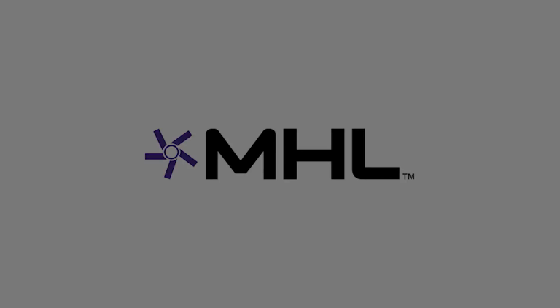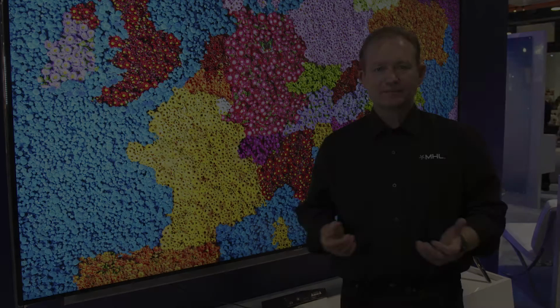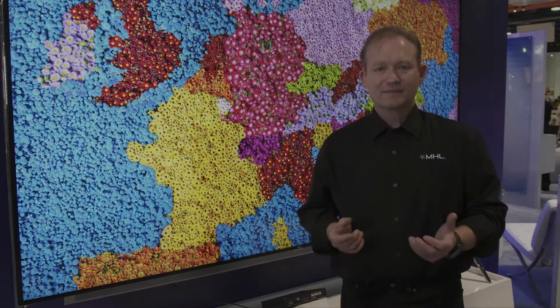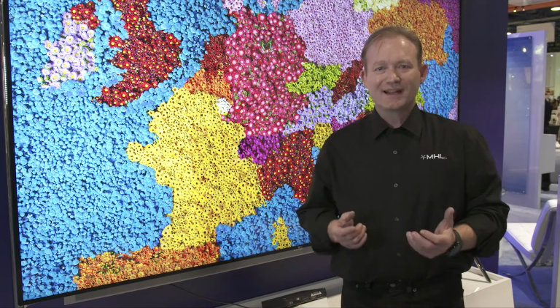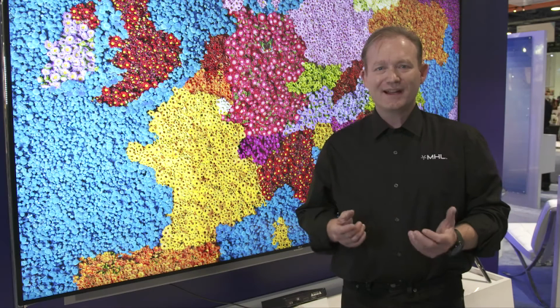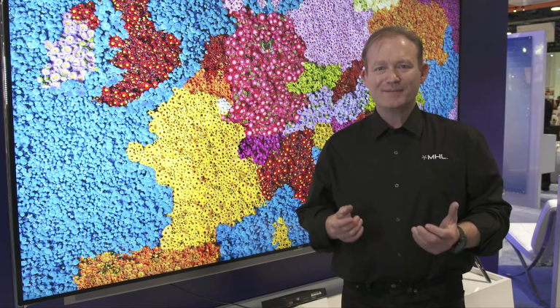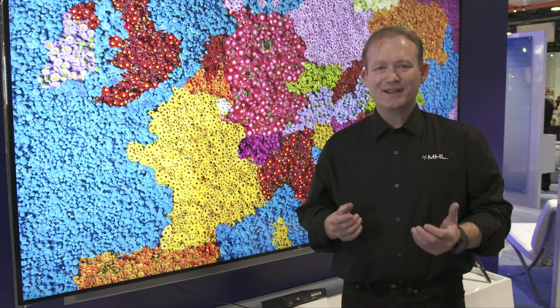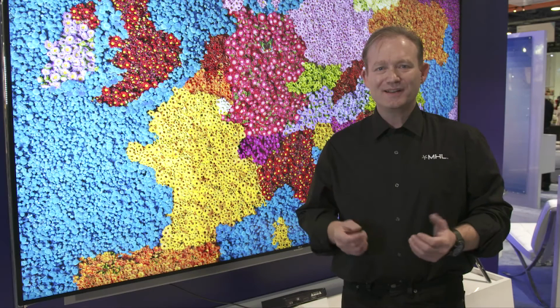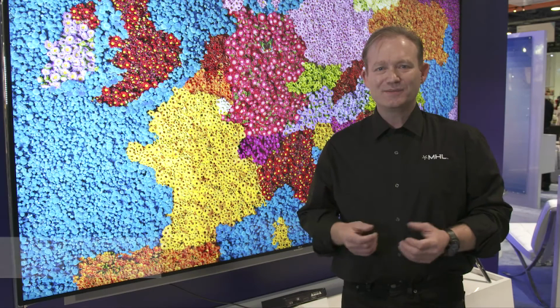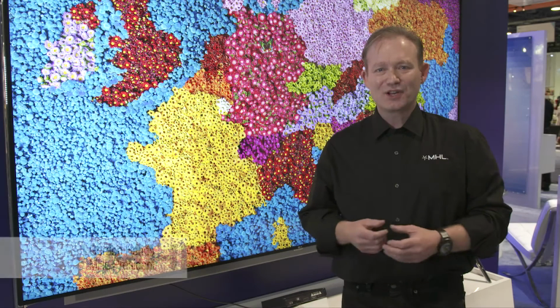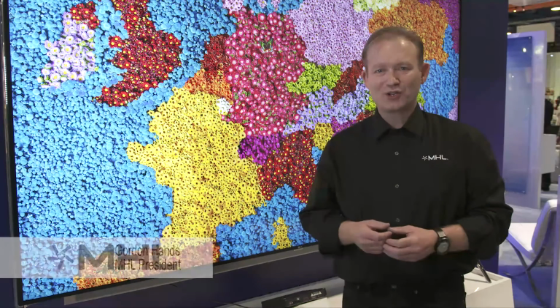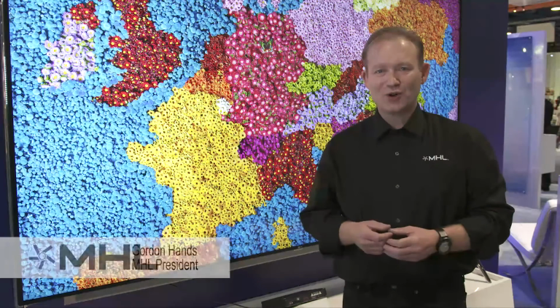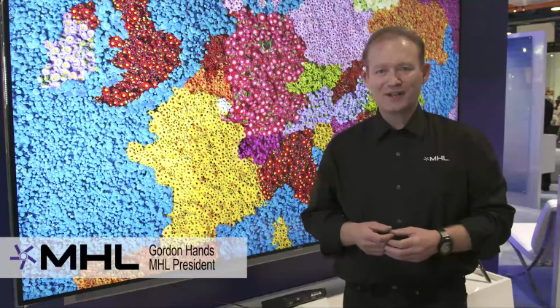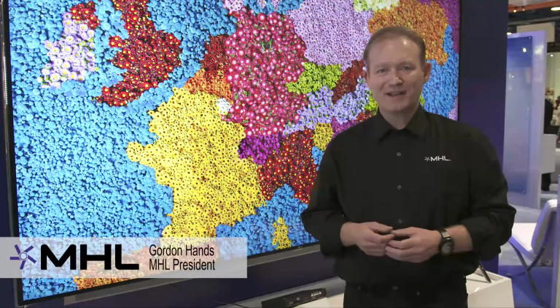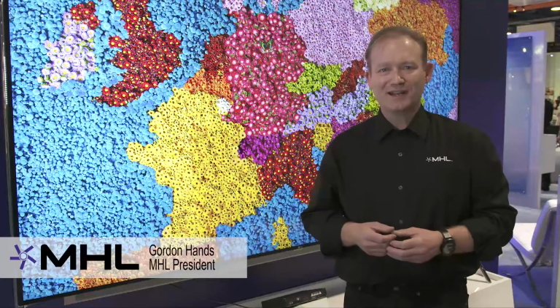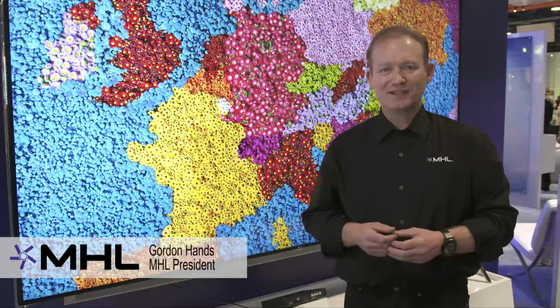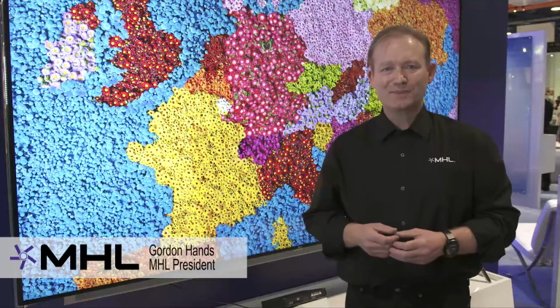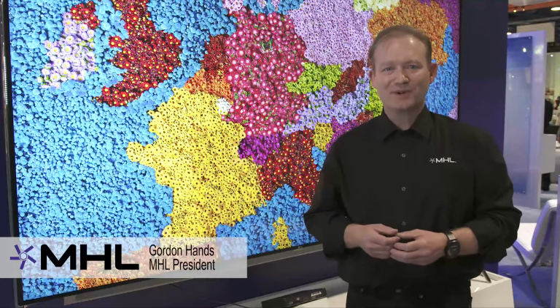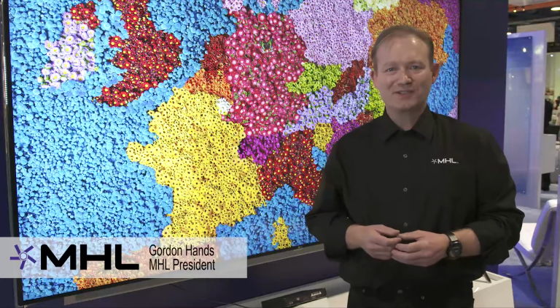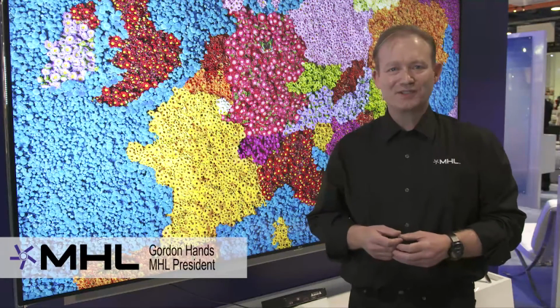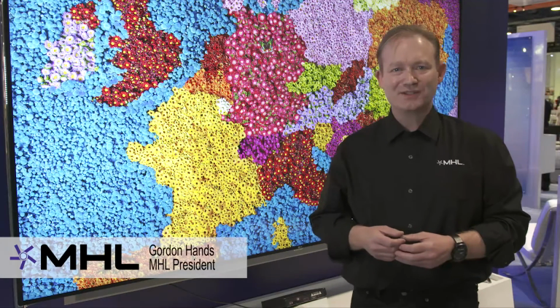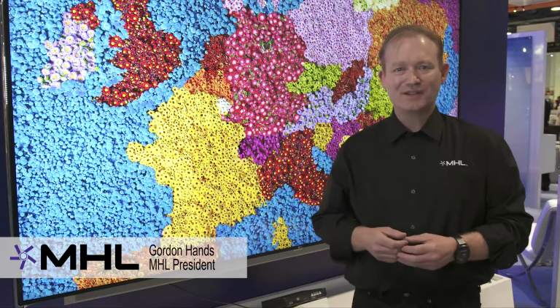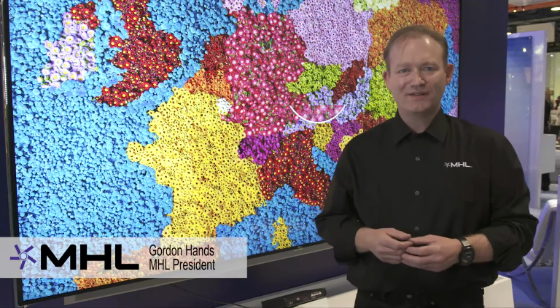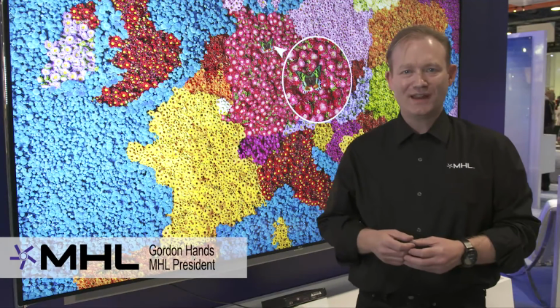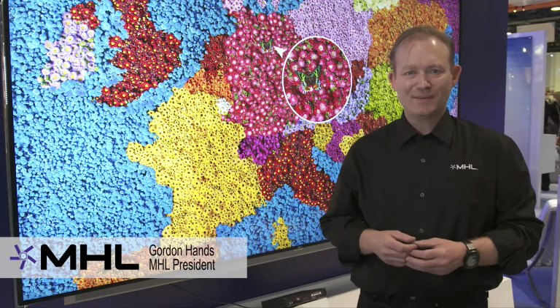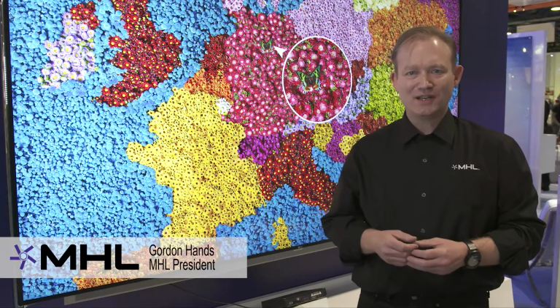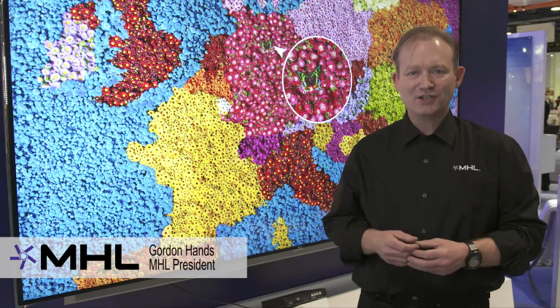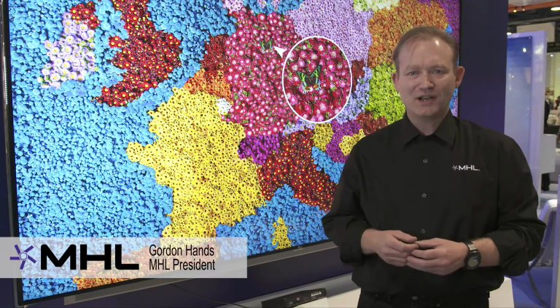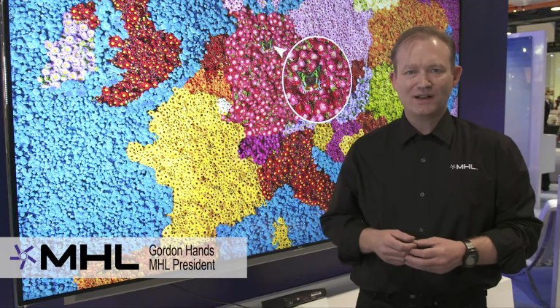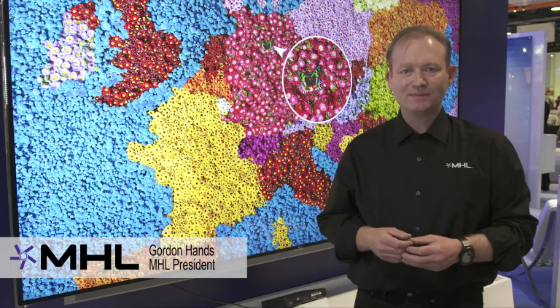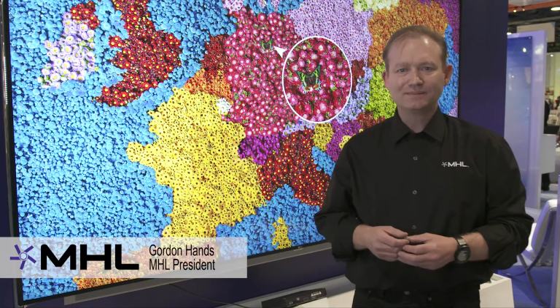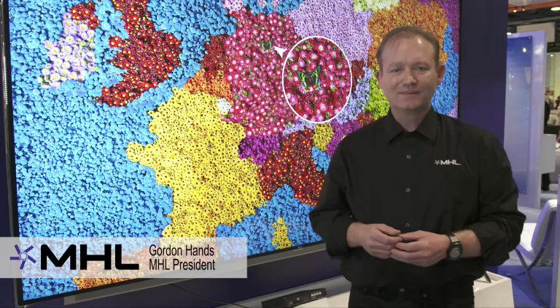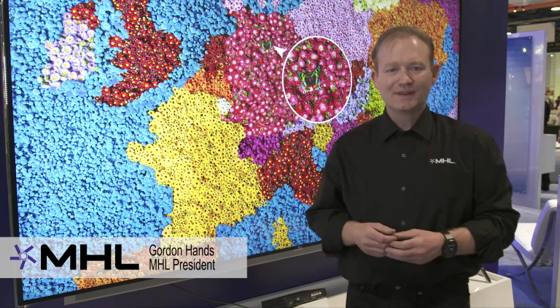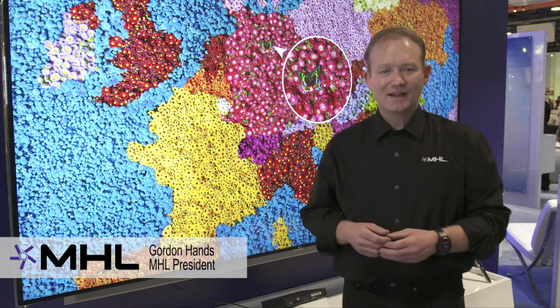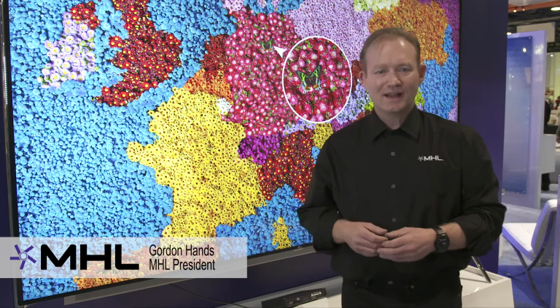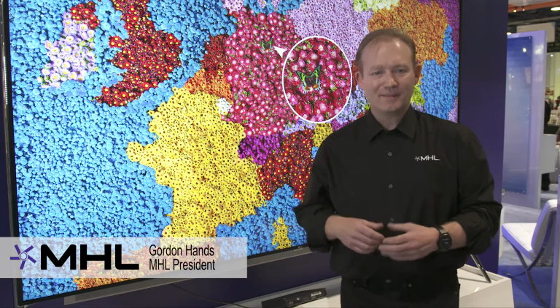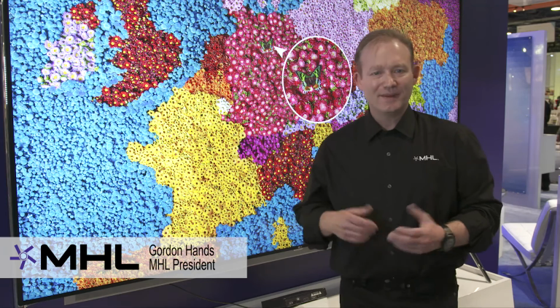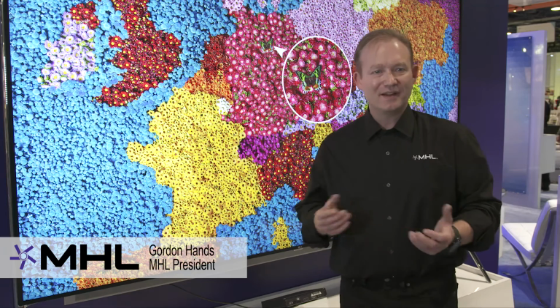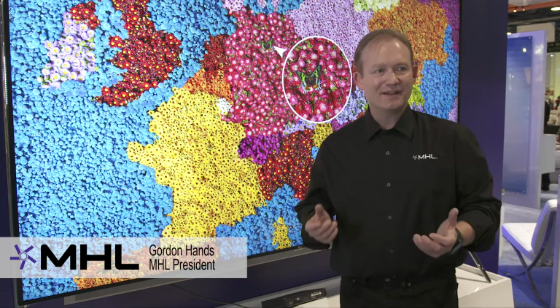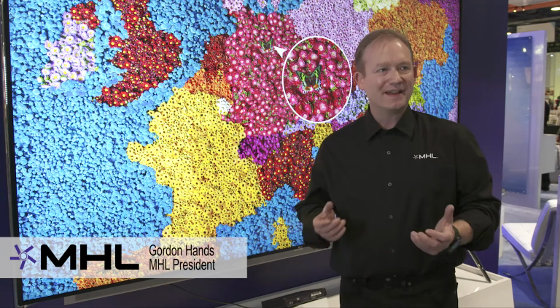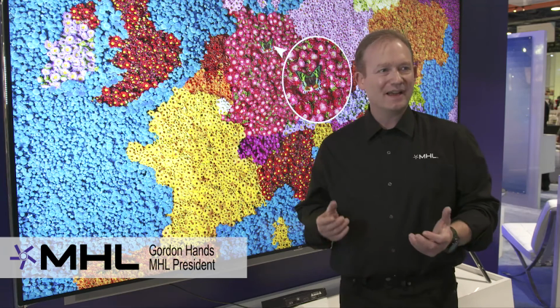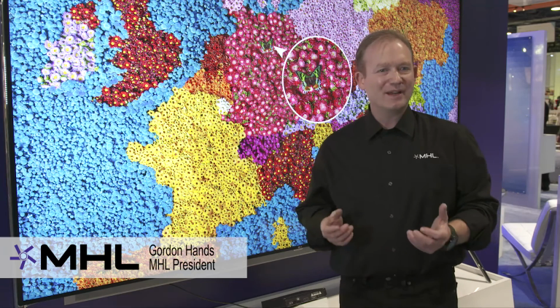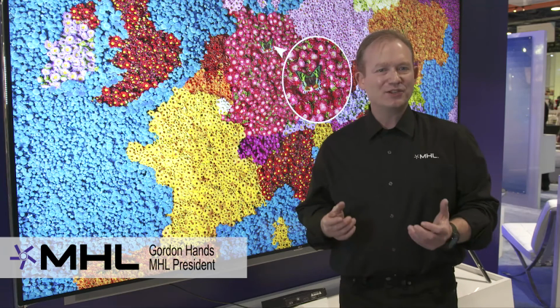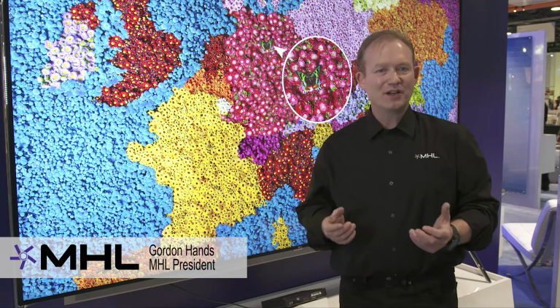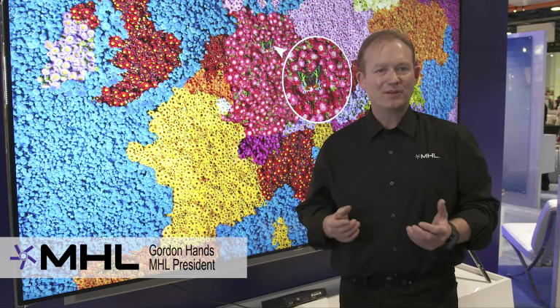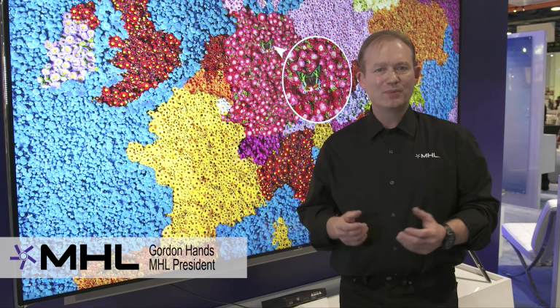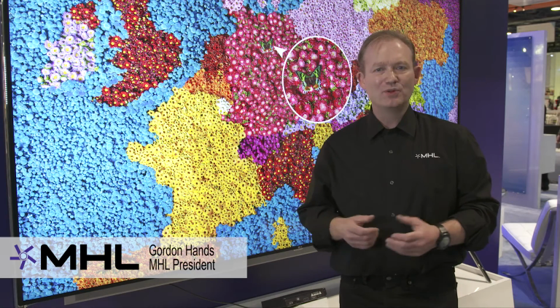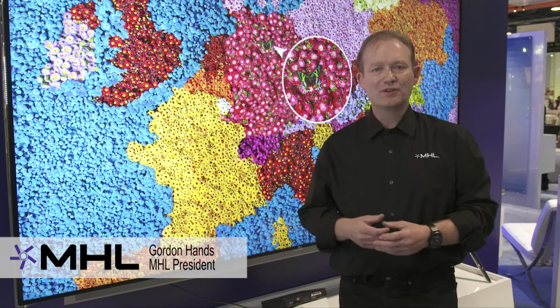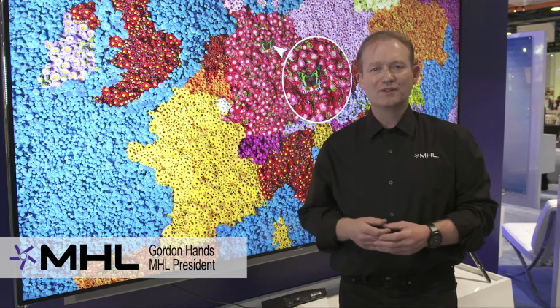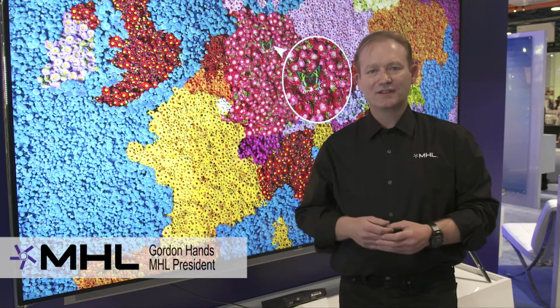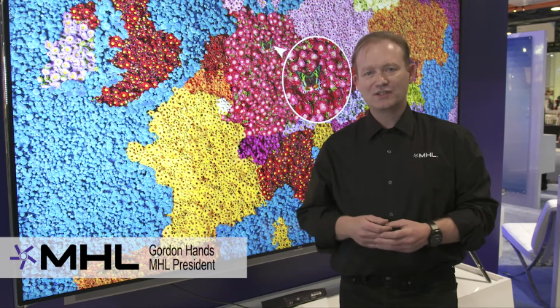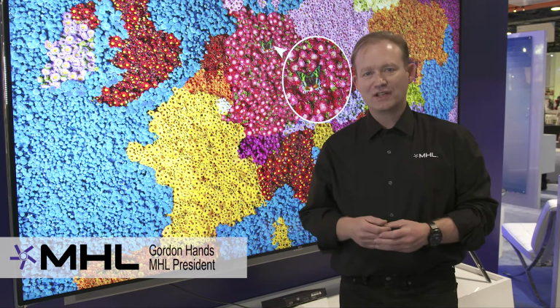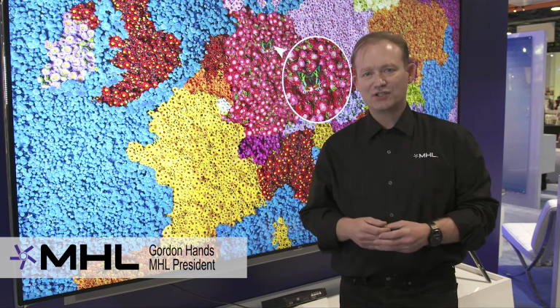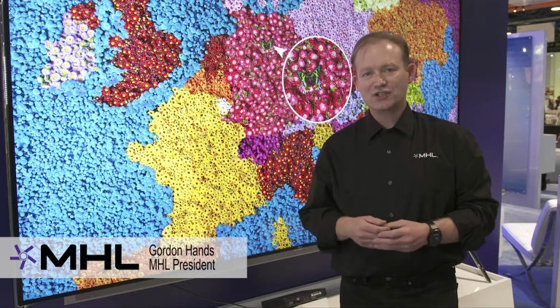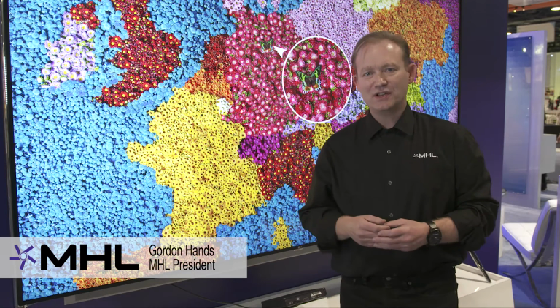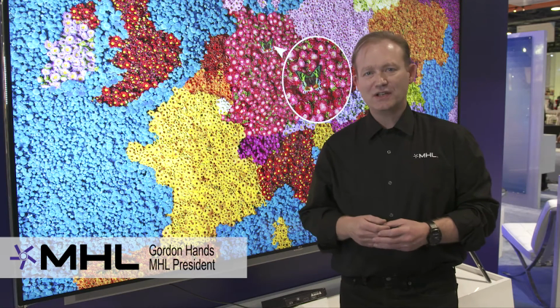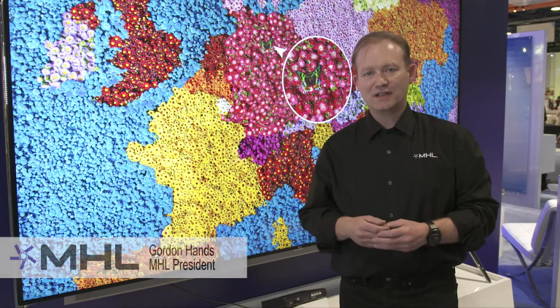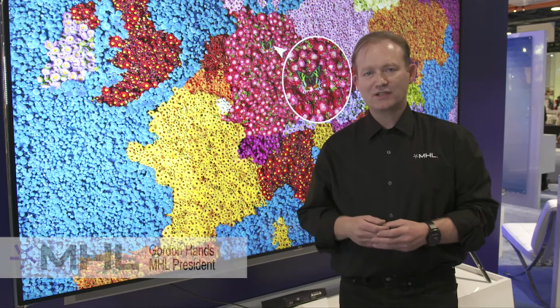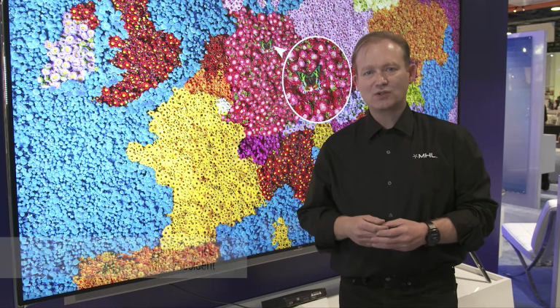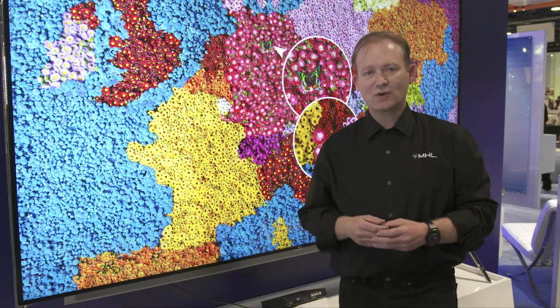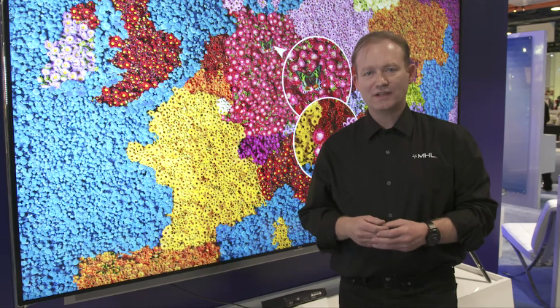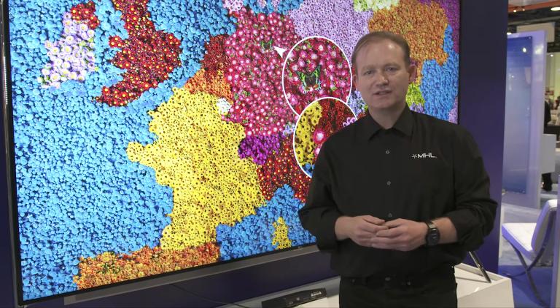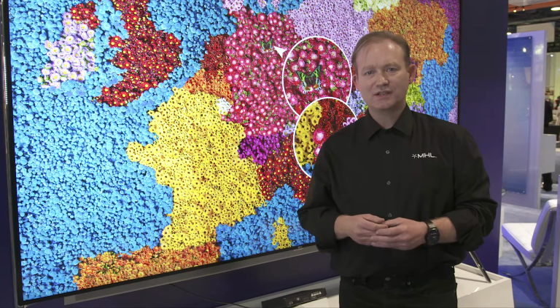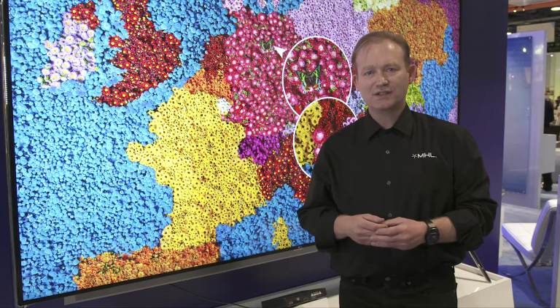Hi, my name is Gordon Hans, president of MHL. I'm here in the MHL booth at CES 2016.